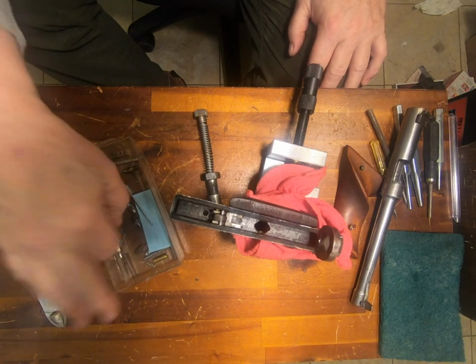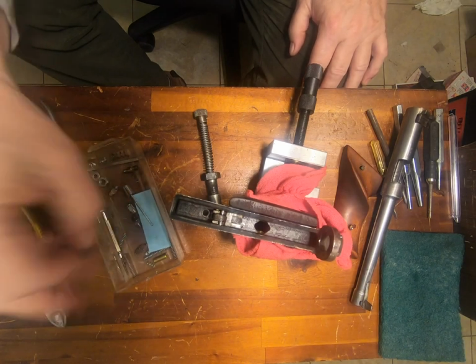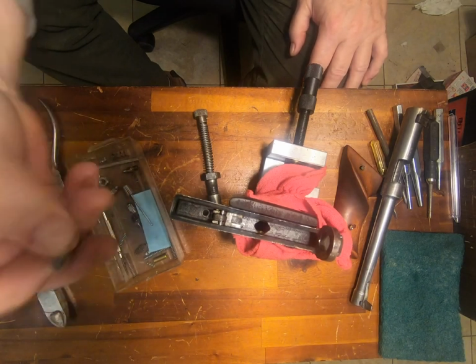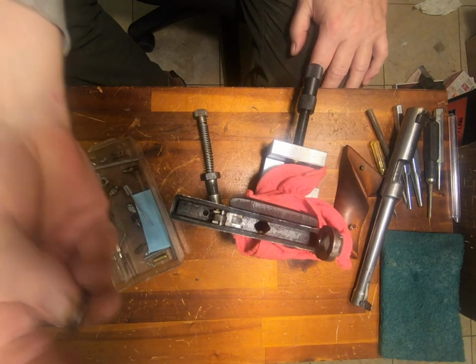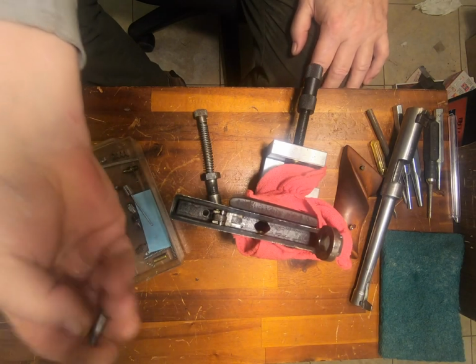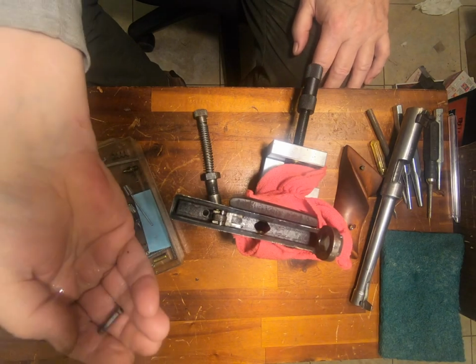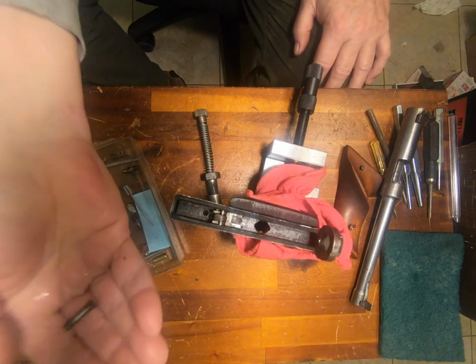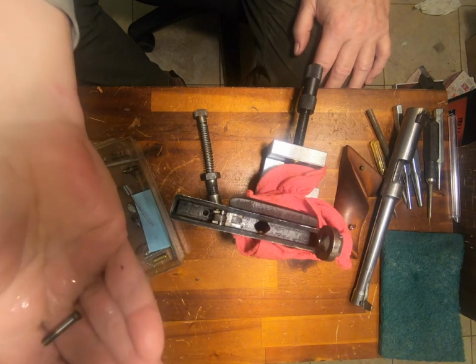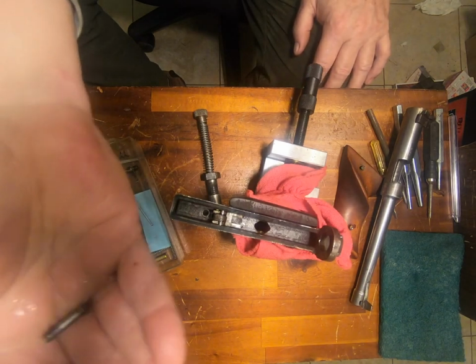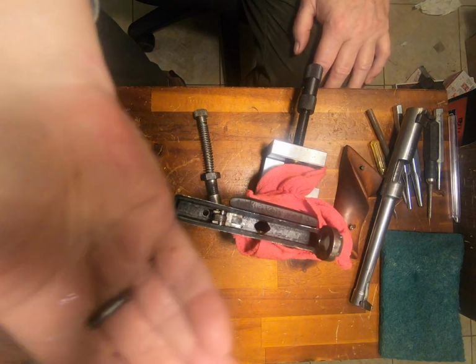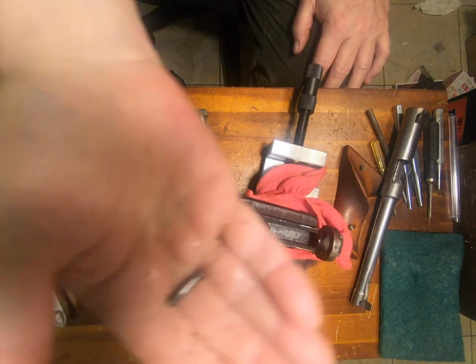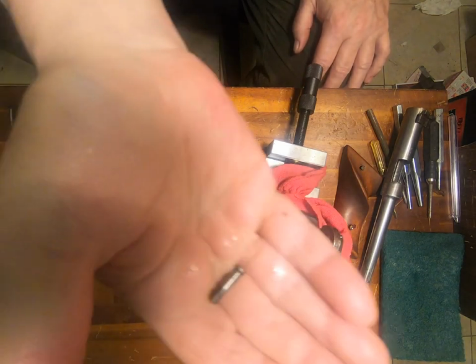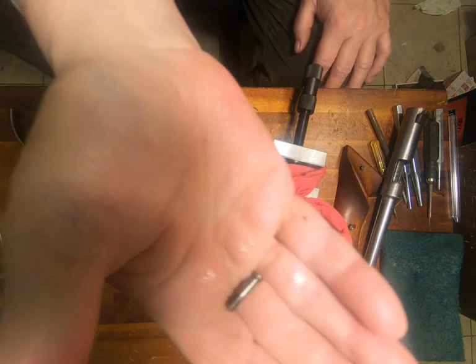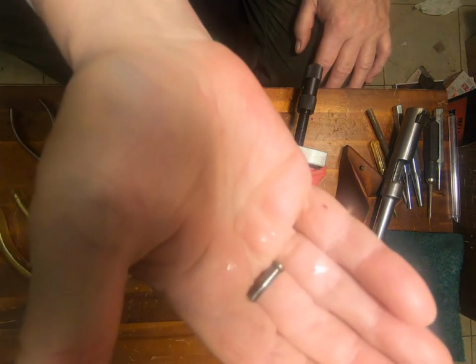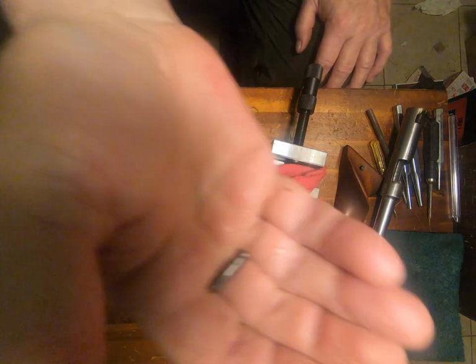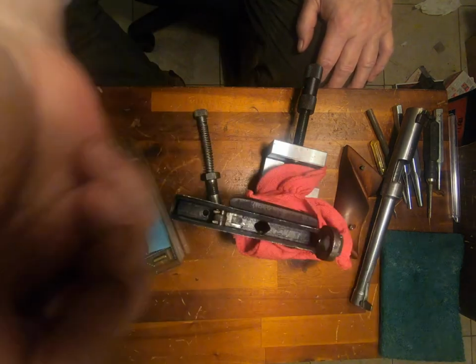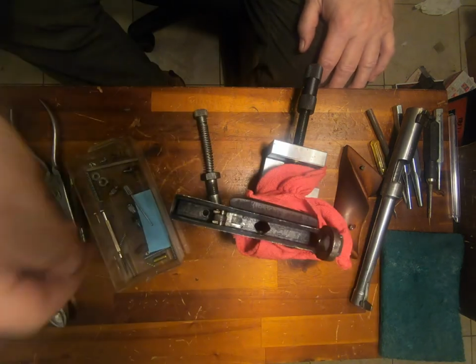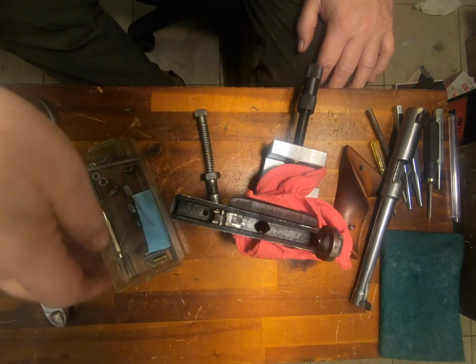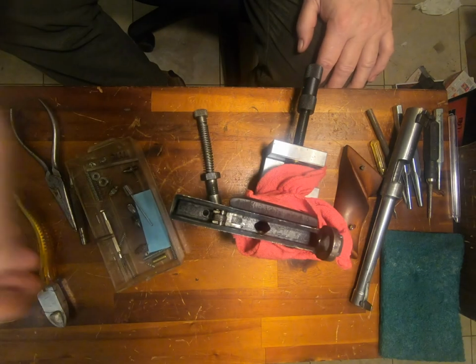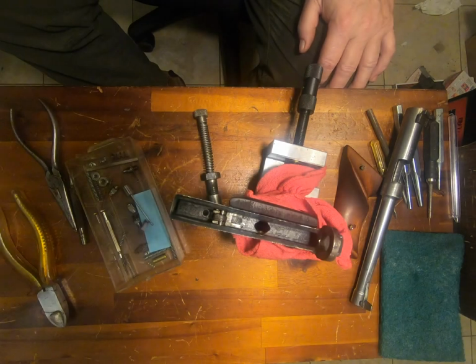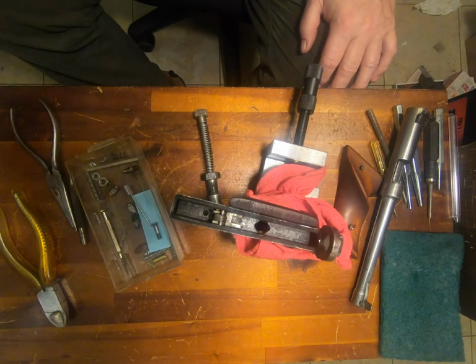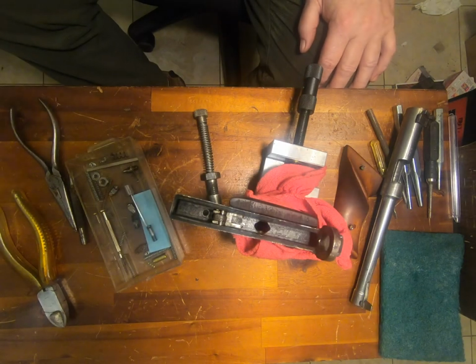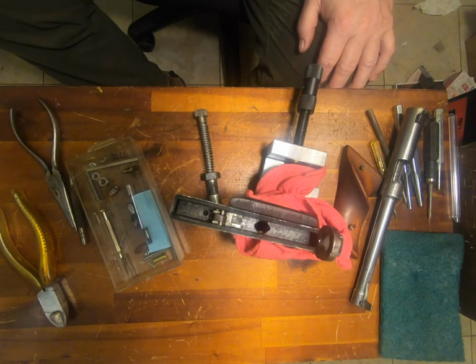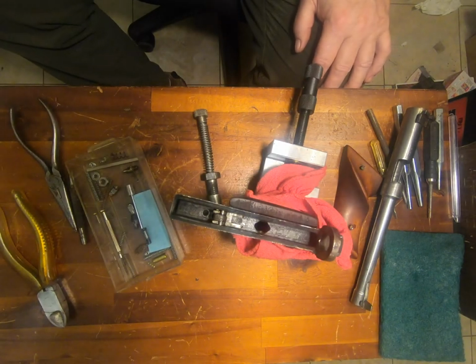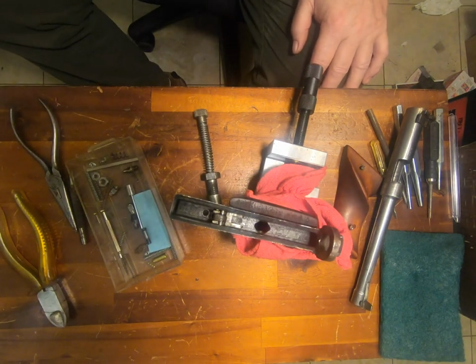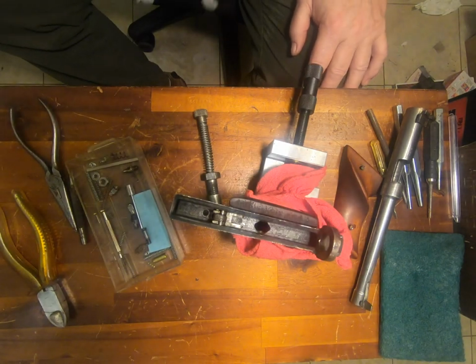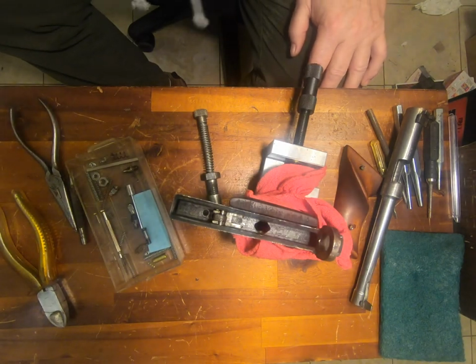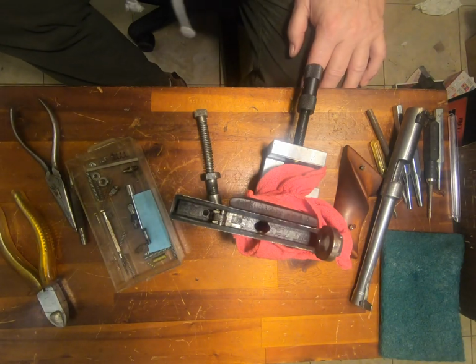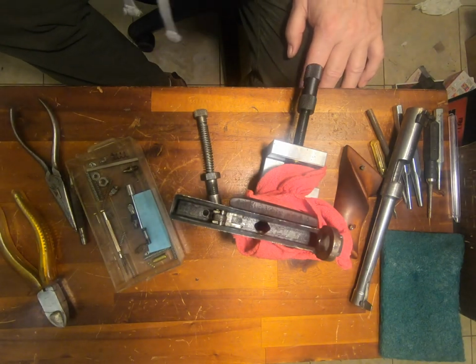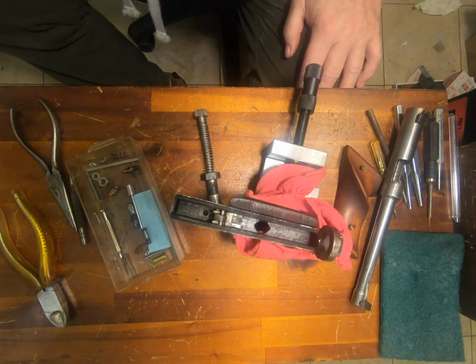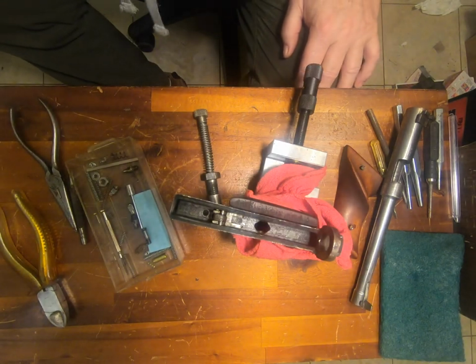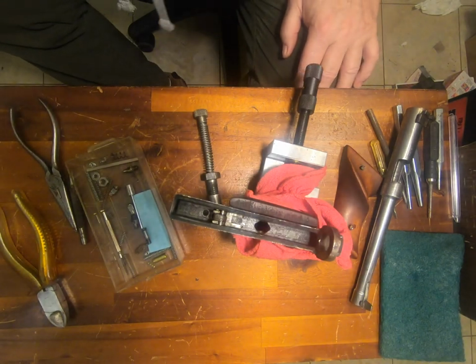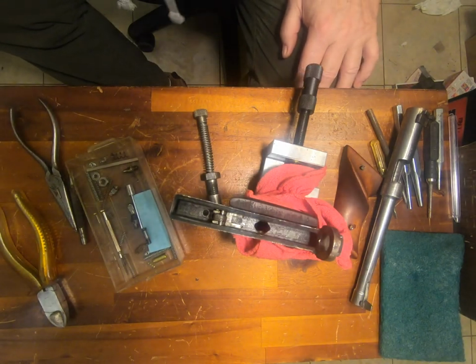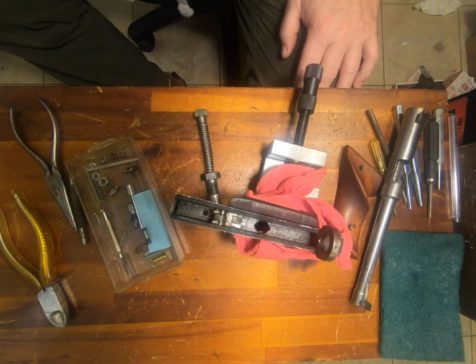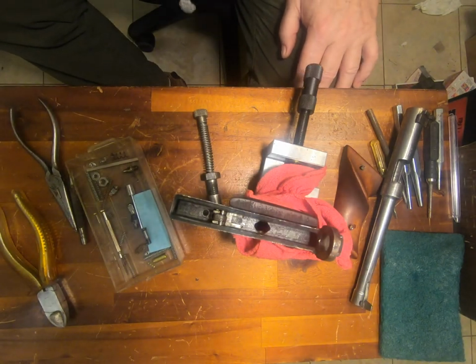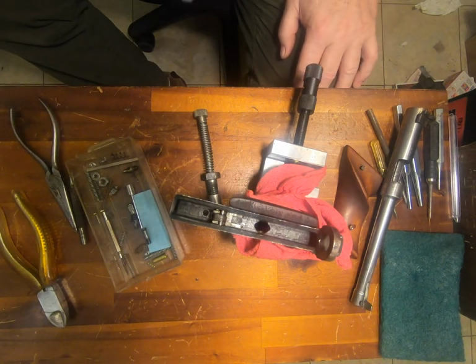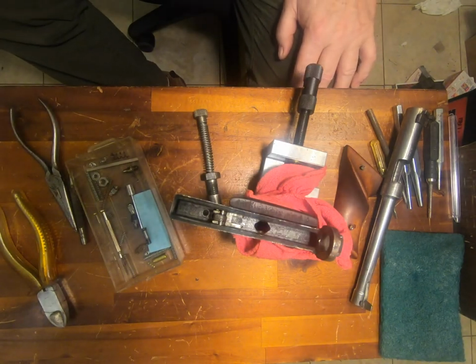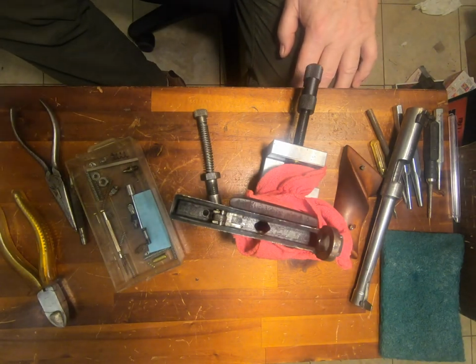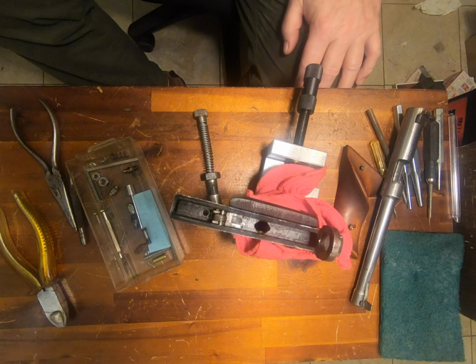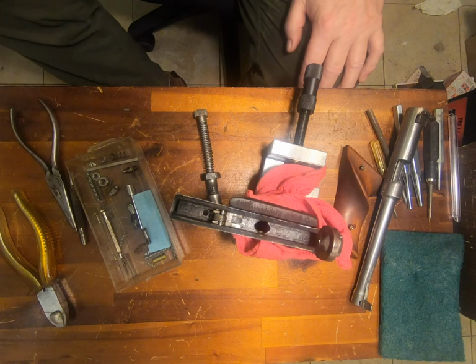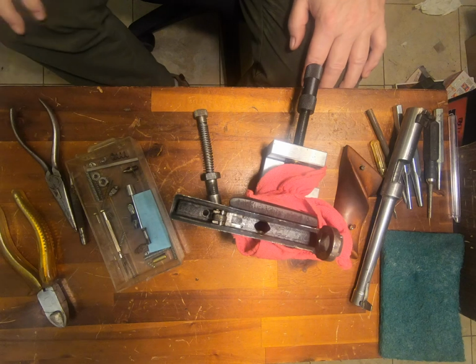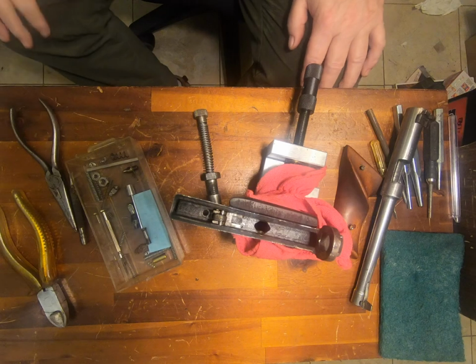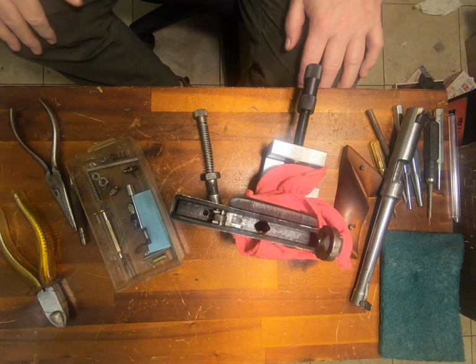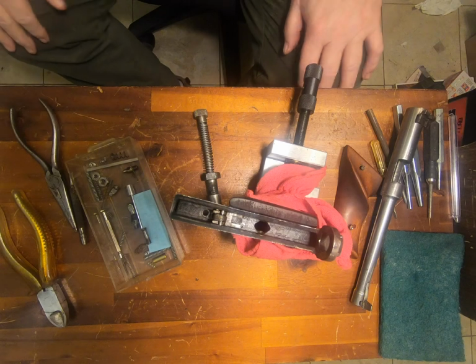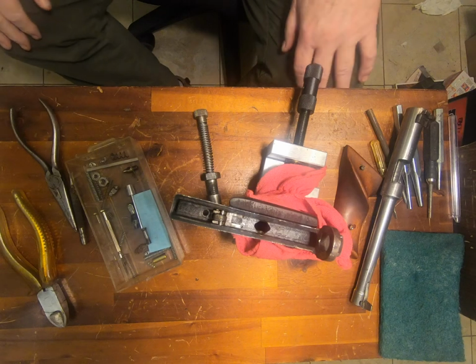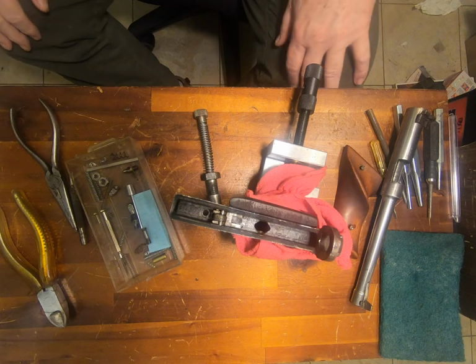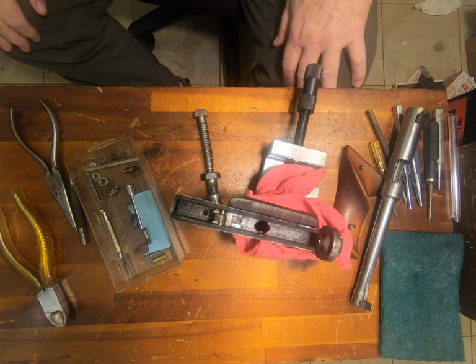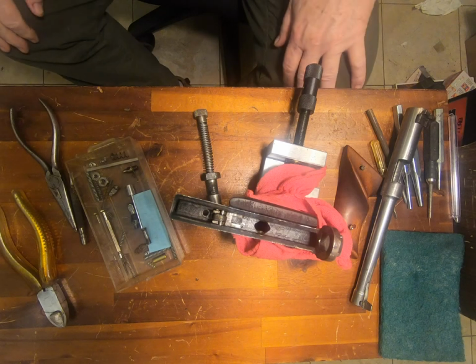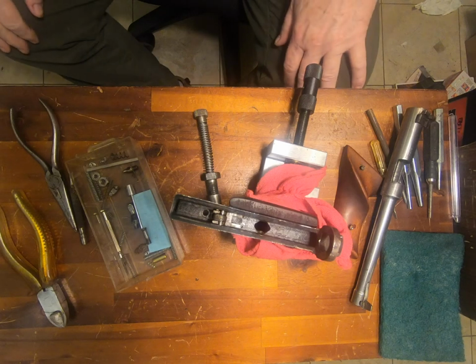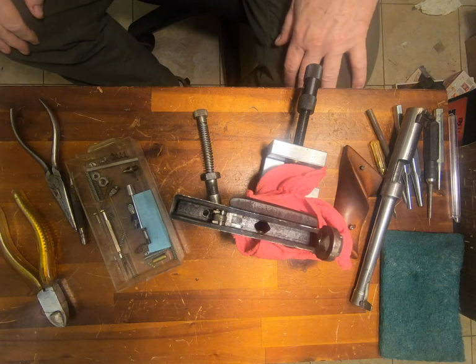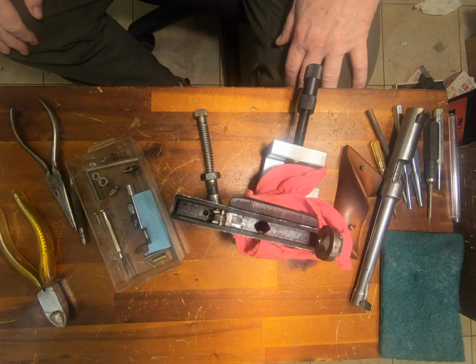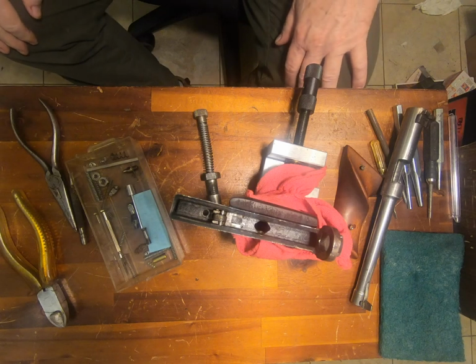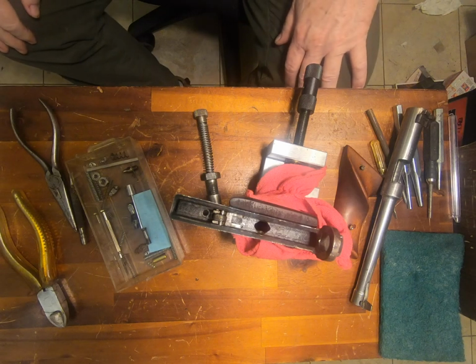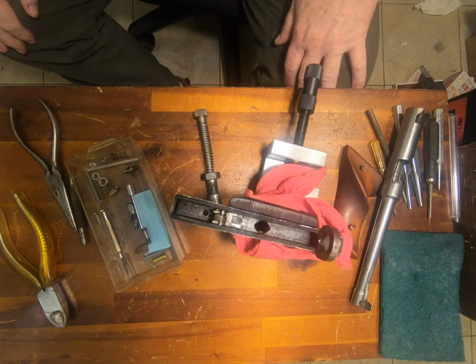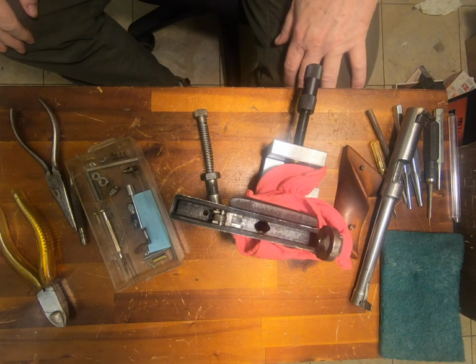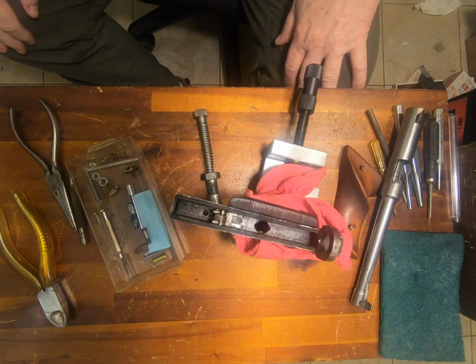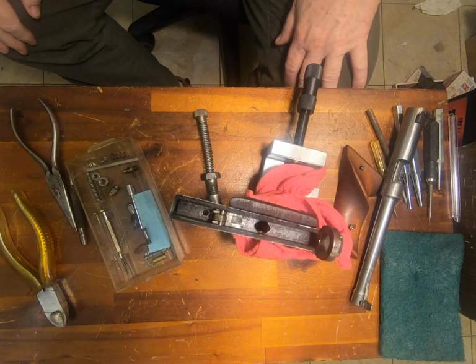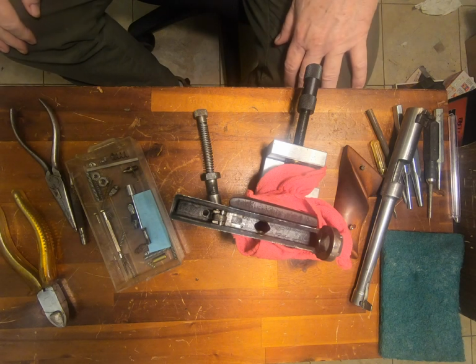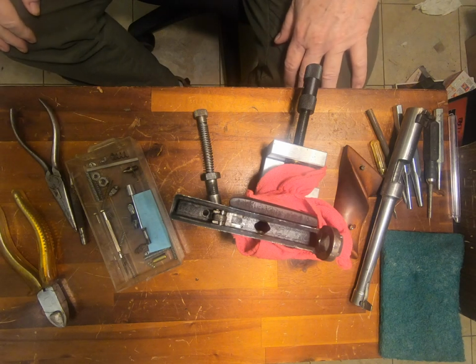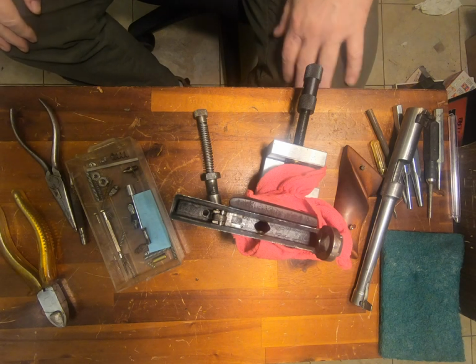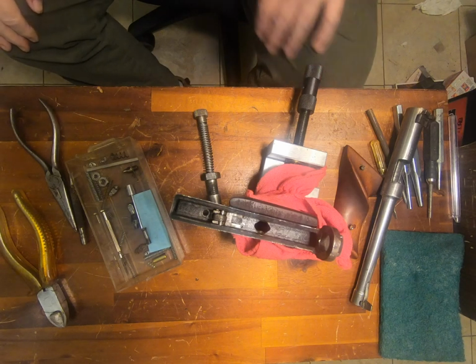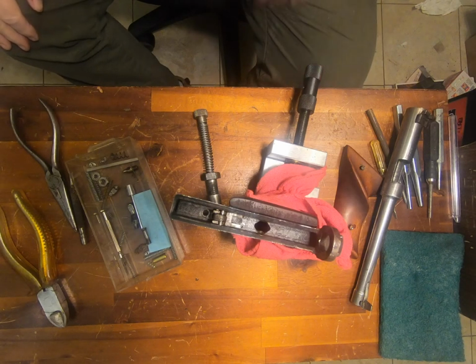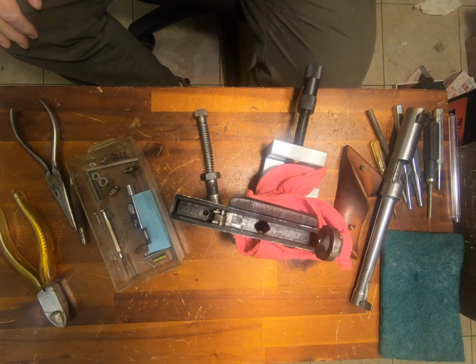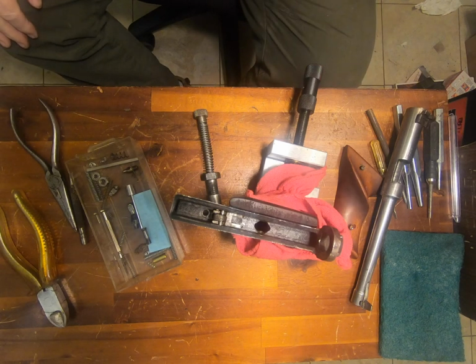Once you put it all together with this screw, it should work. Knock on wood.